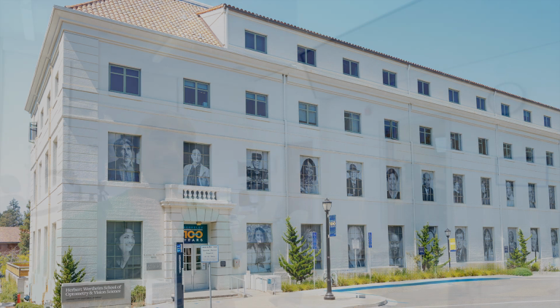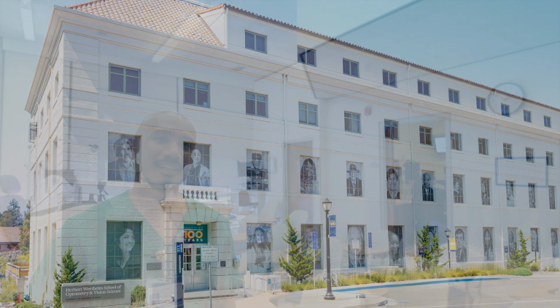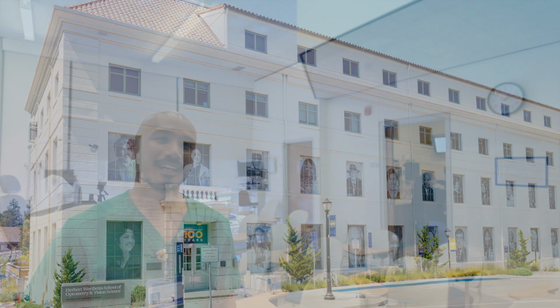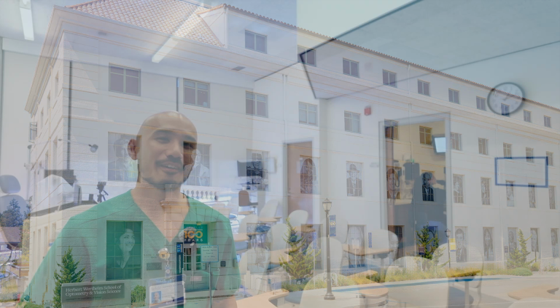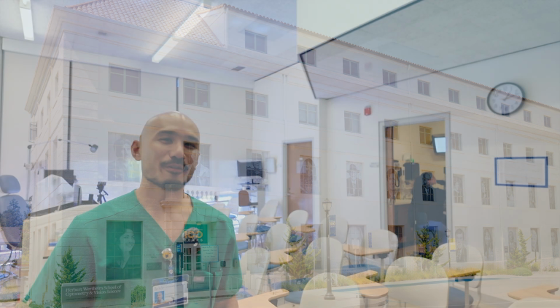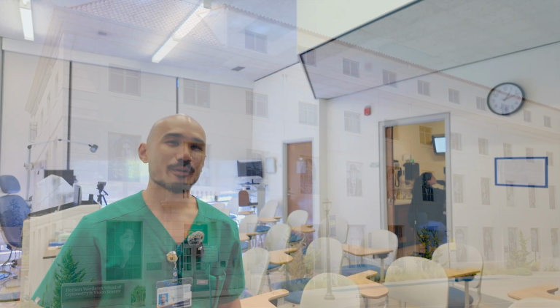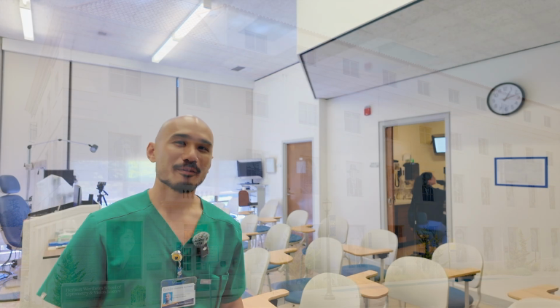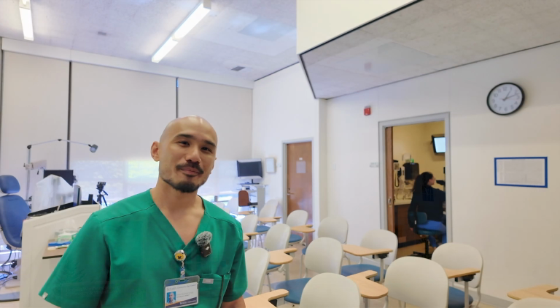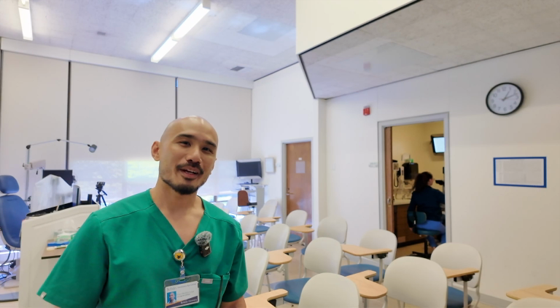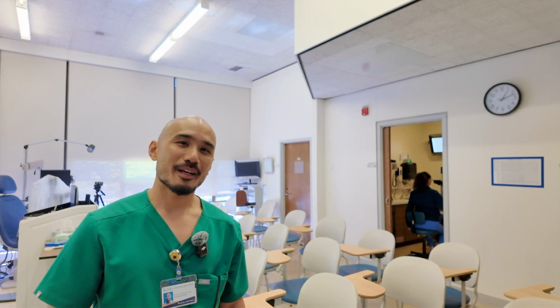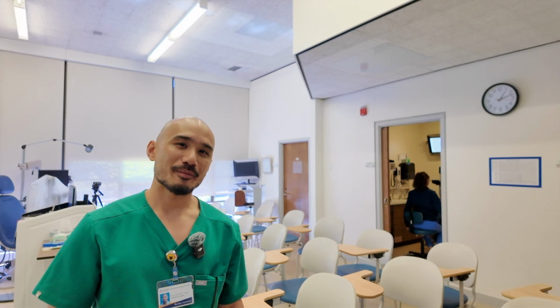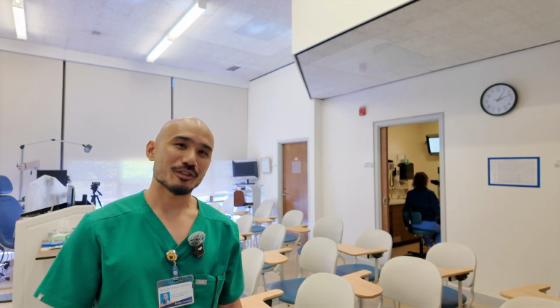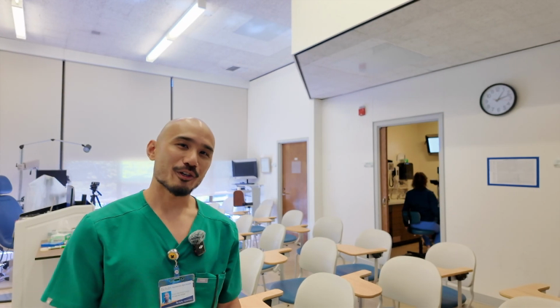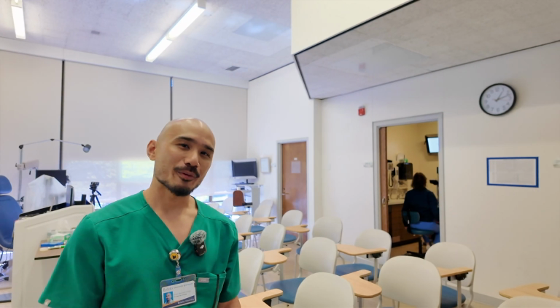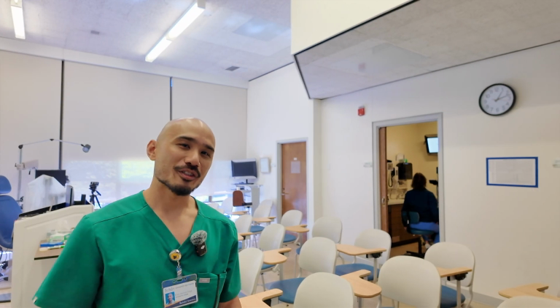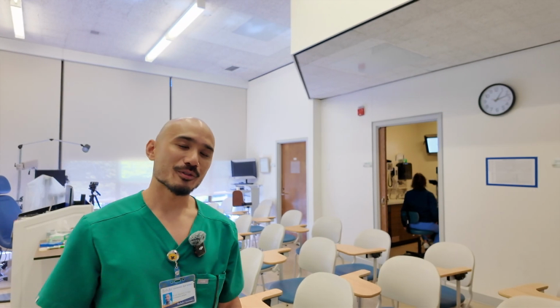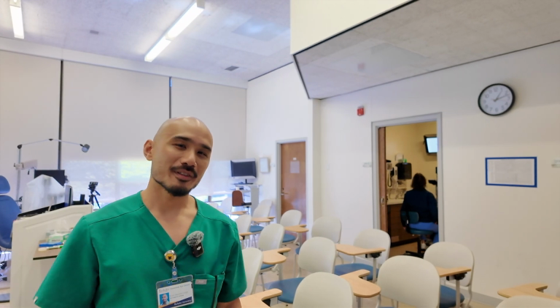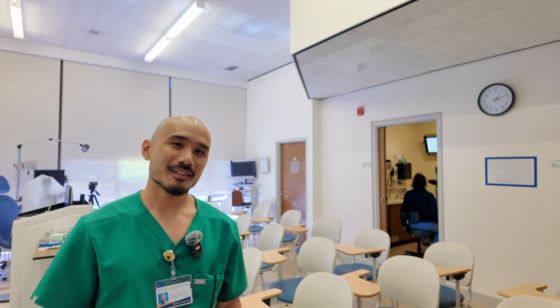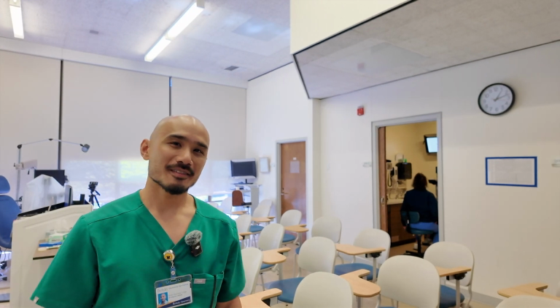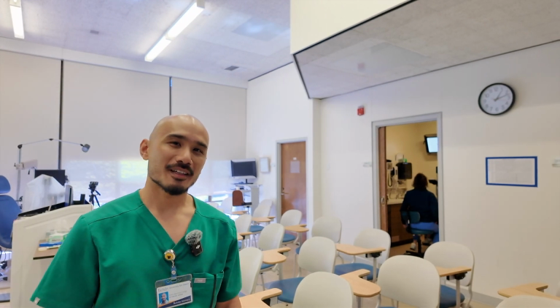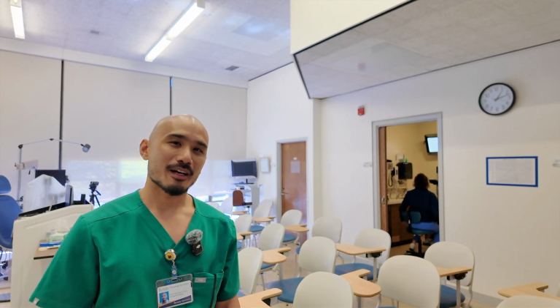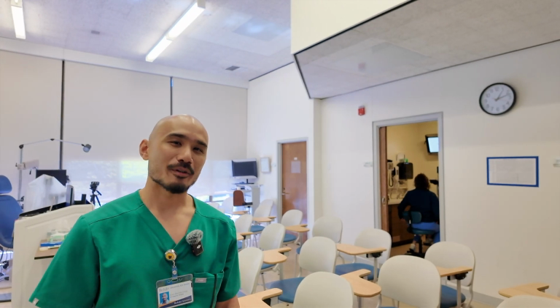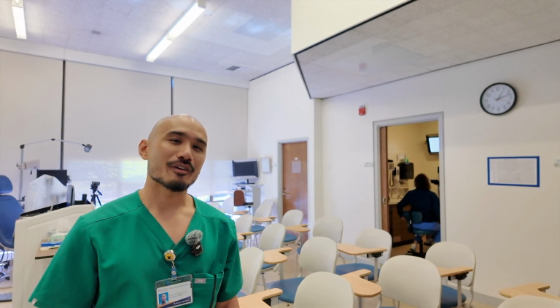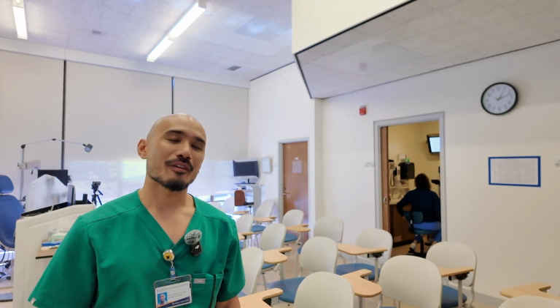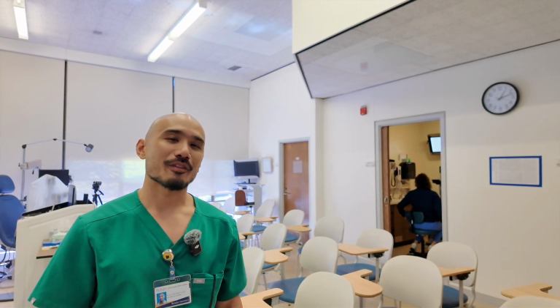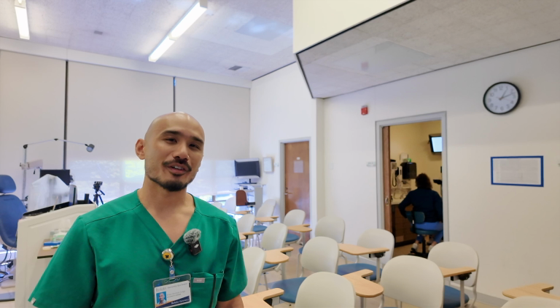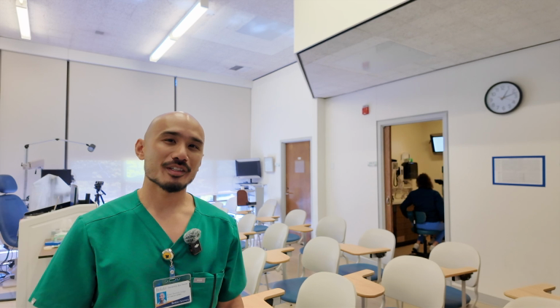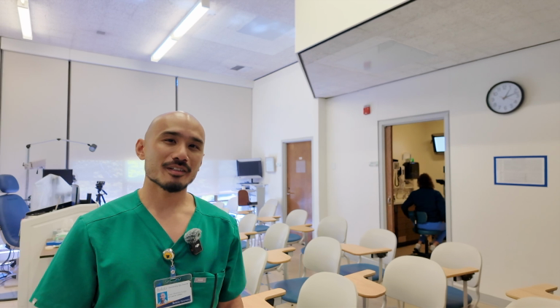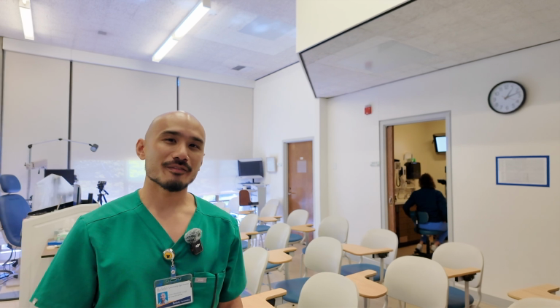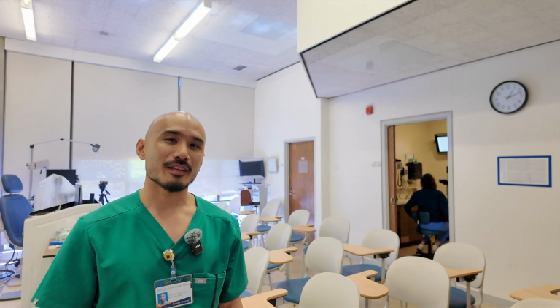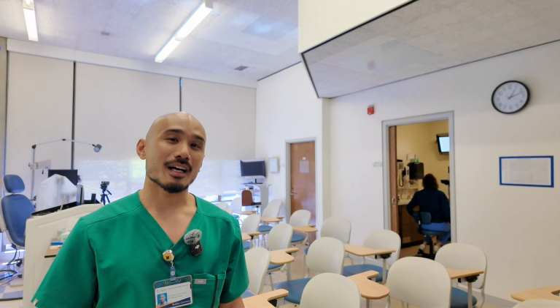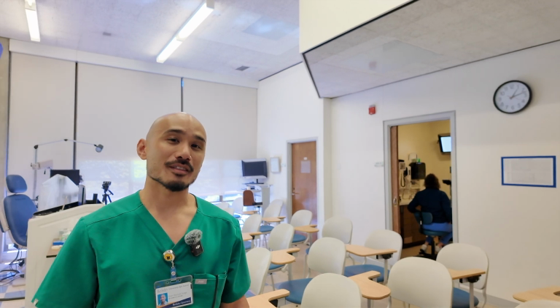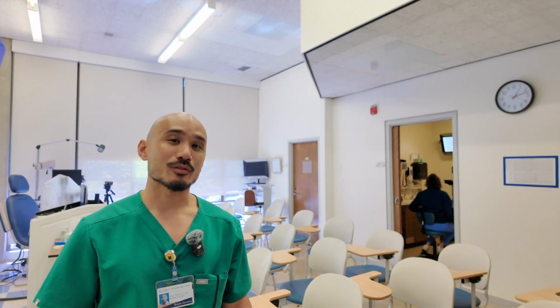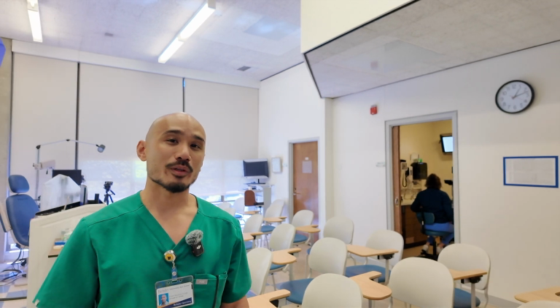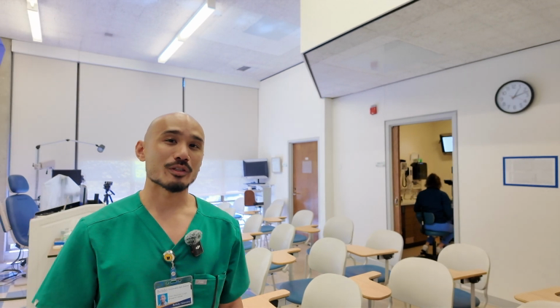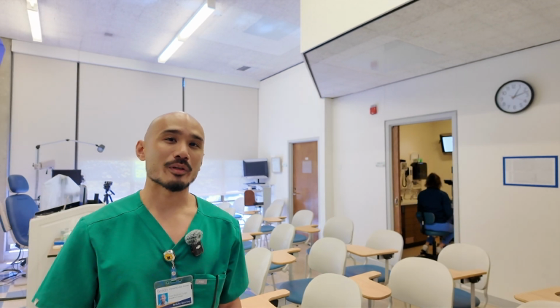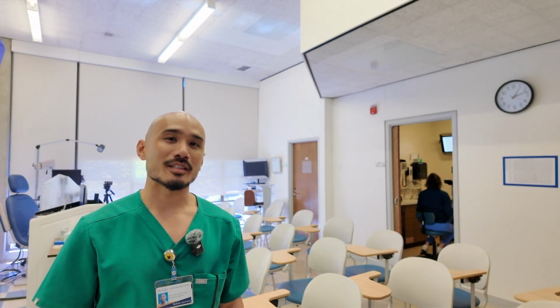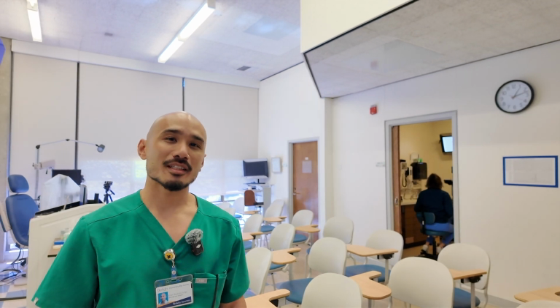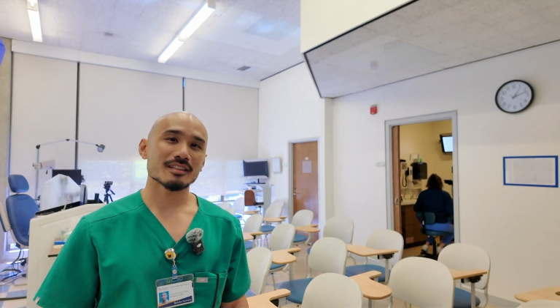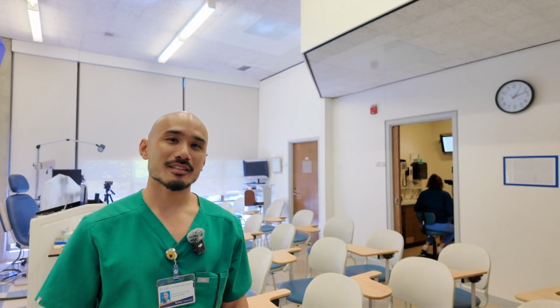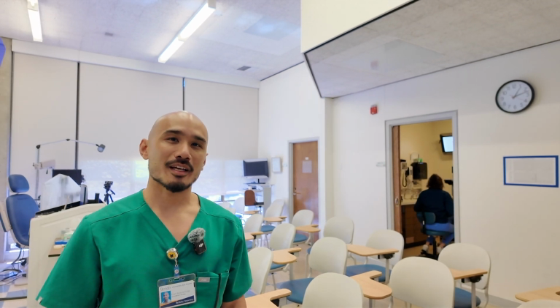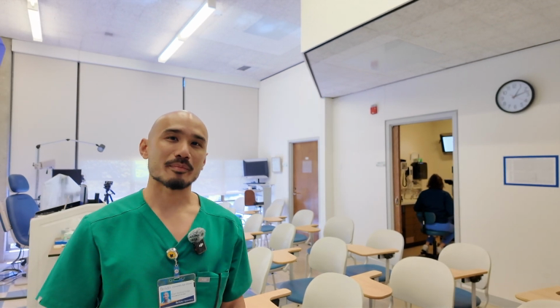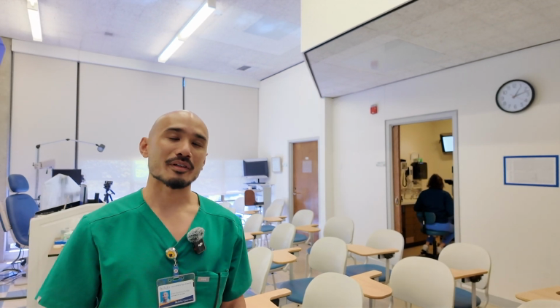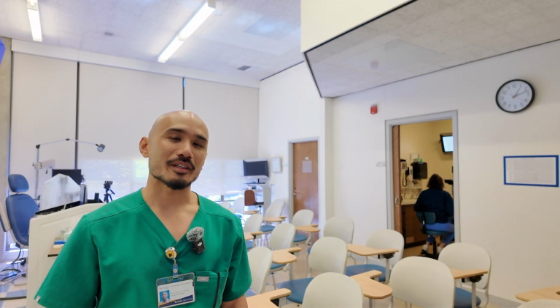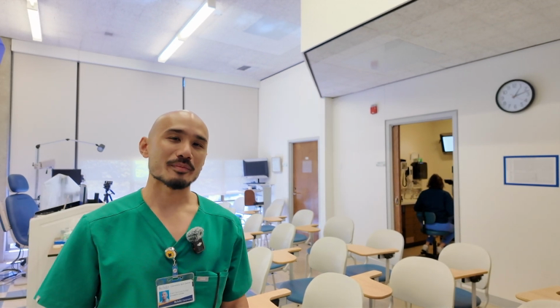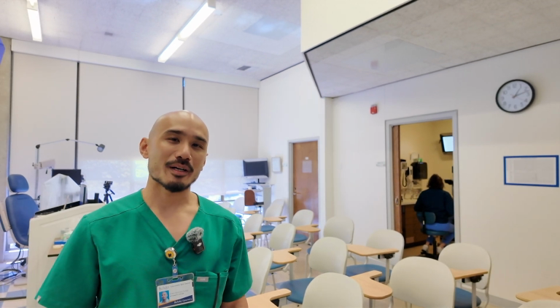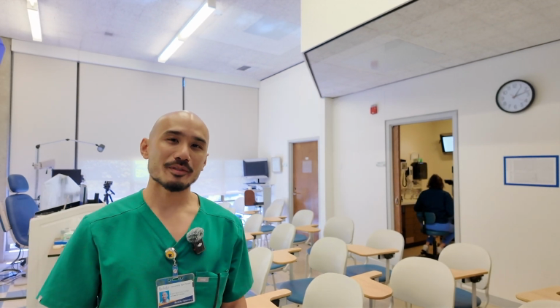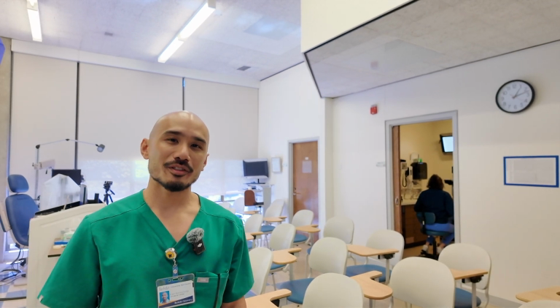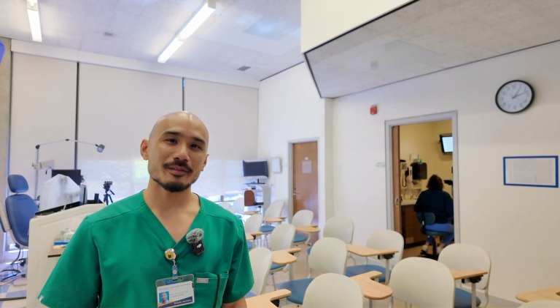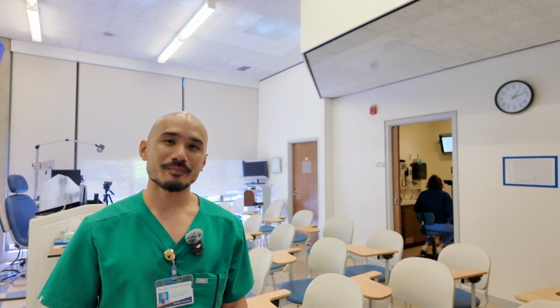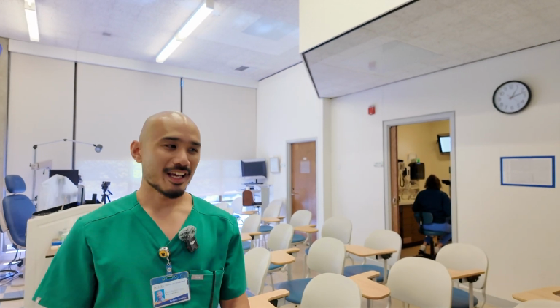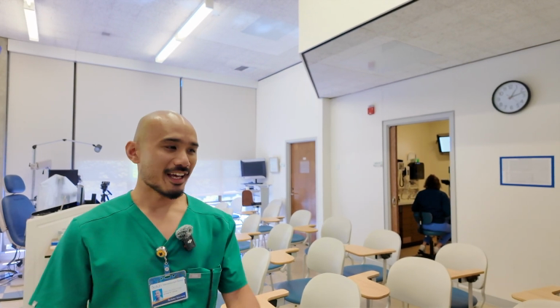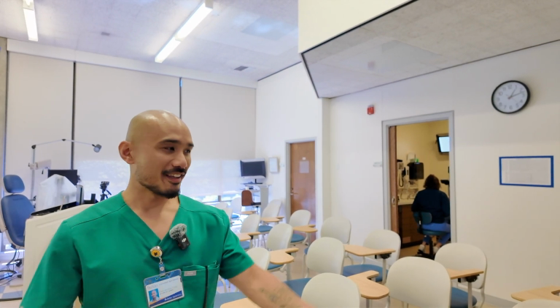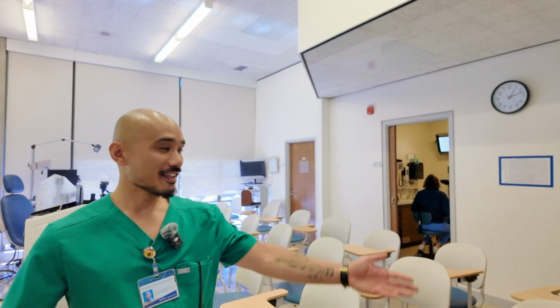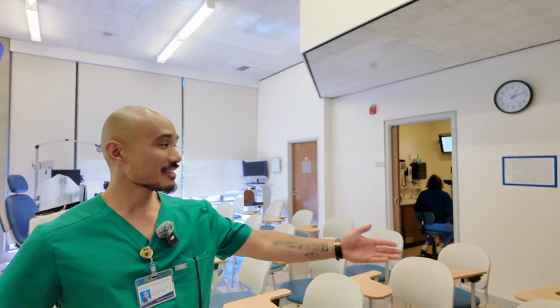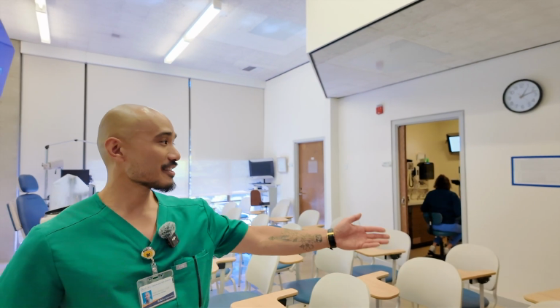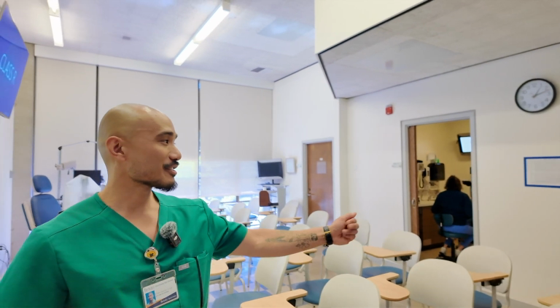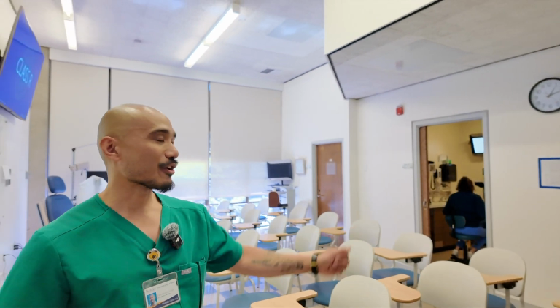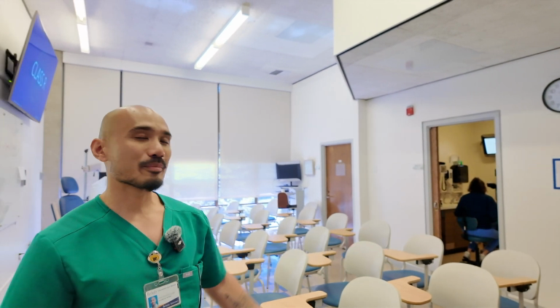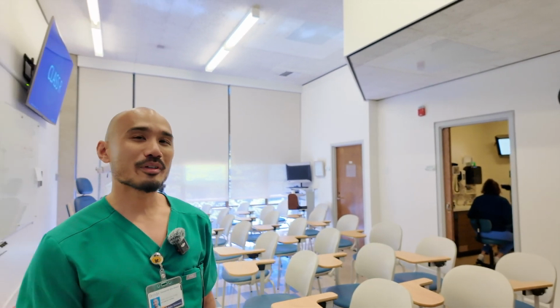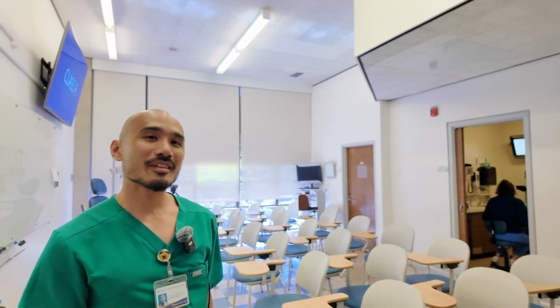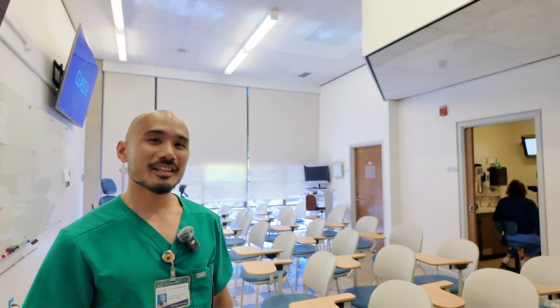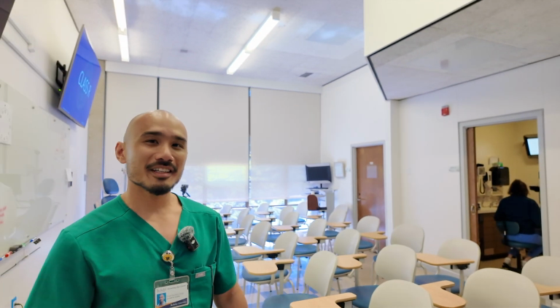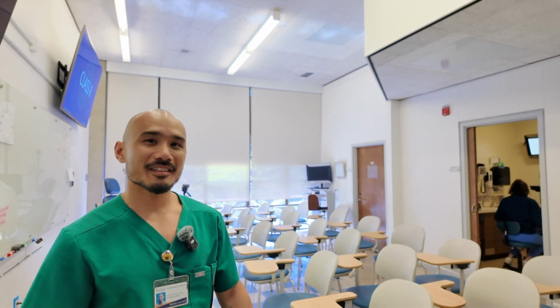Hi everyone, my name is Erwin Sunga. I'm a current third year of the class of 2026 at Berkeley Optometry, and this is our pre-clinic.